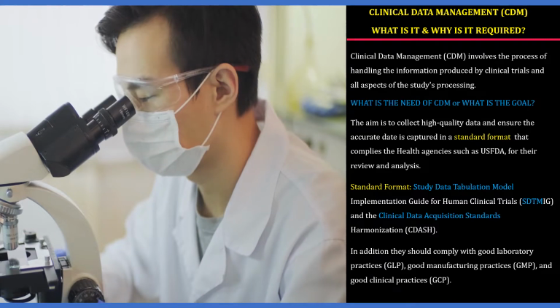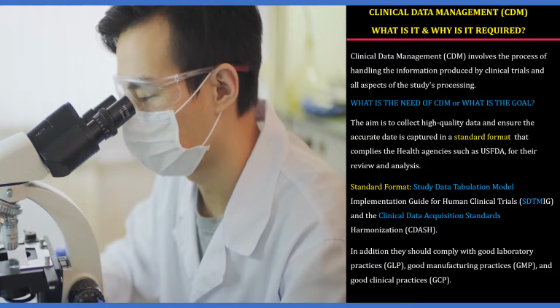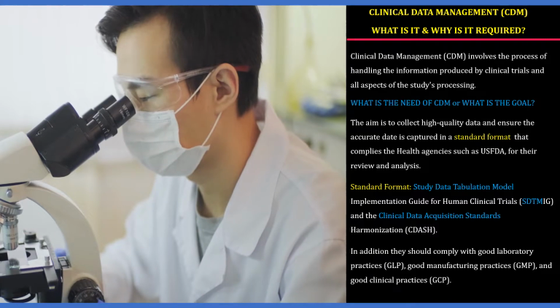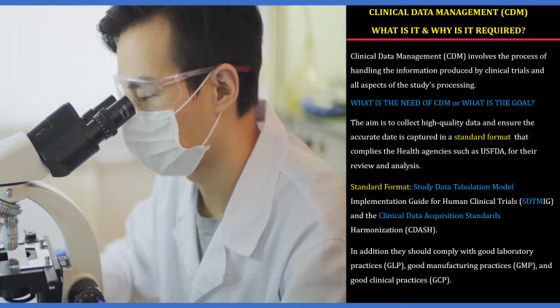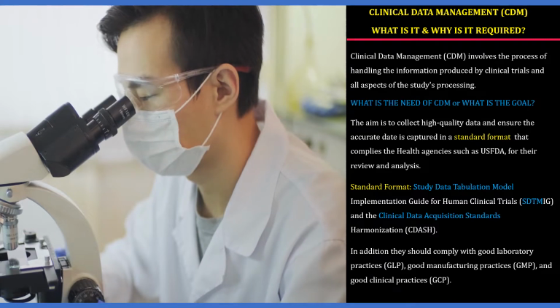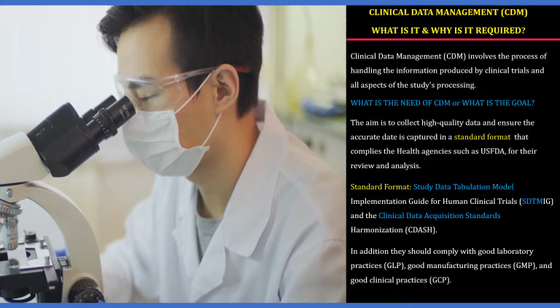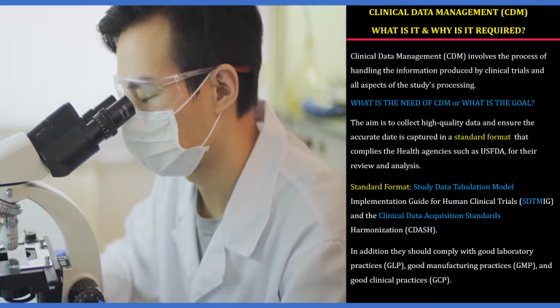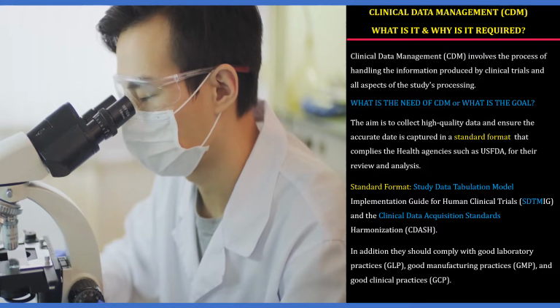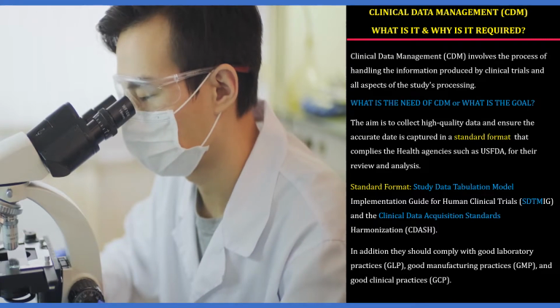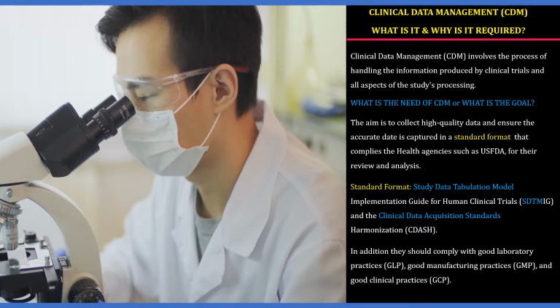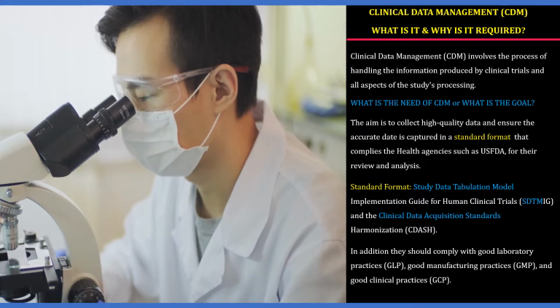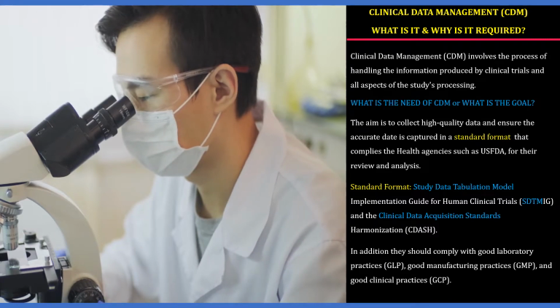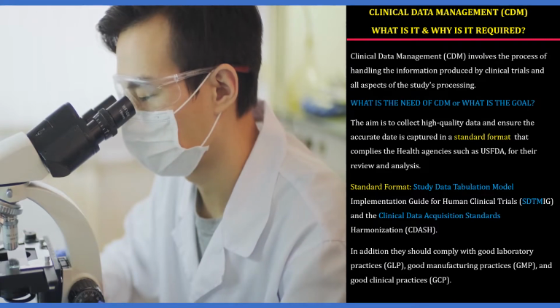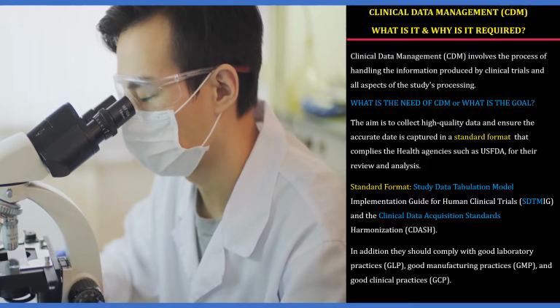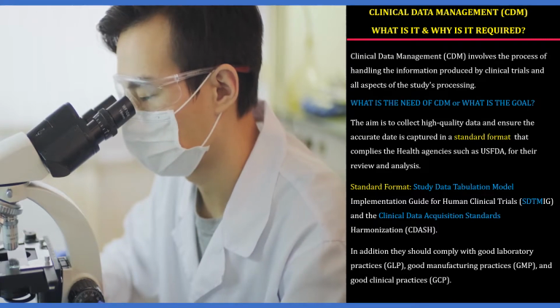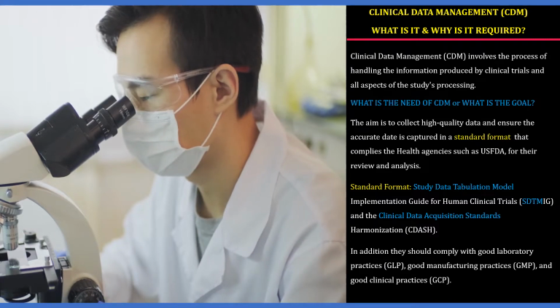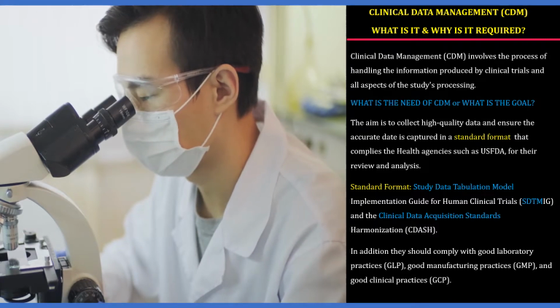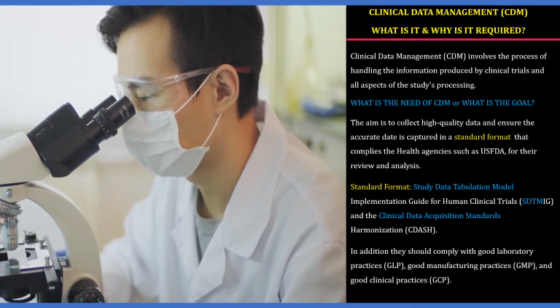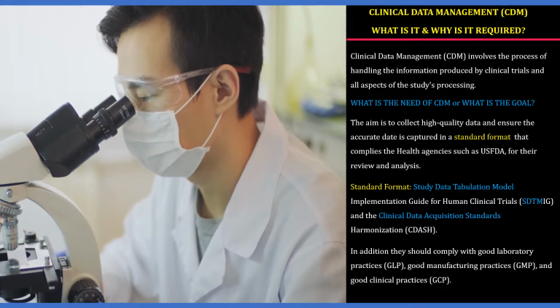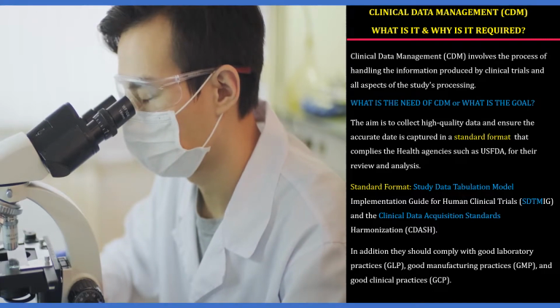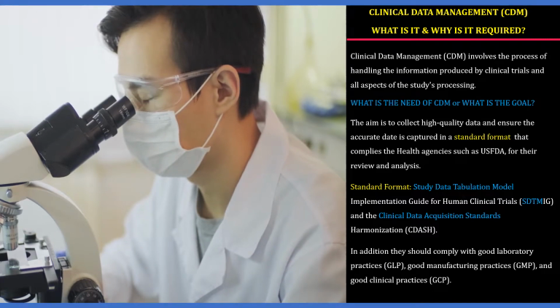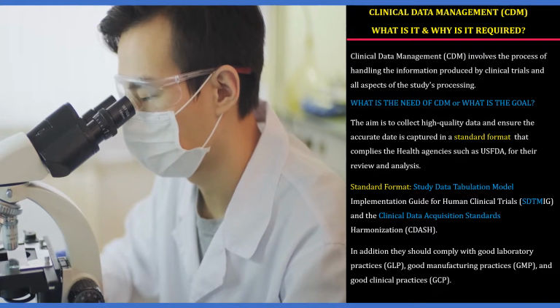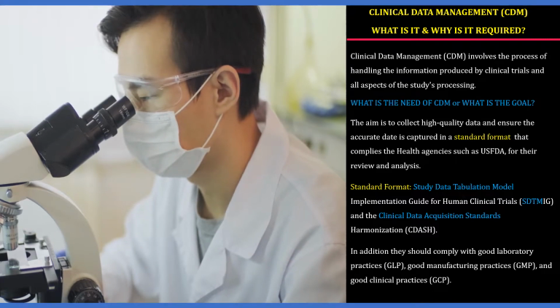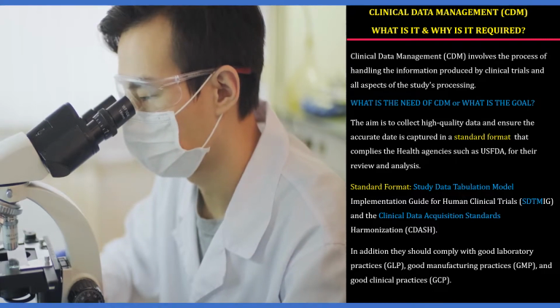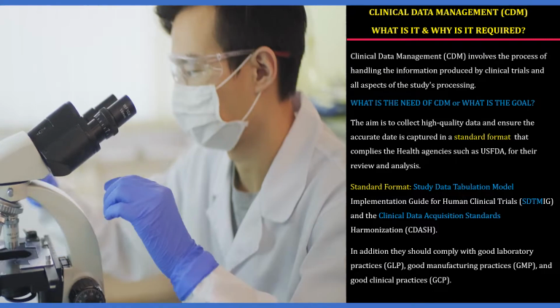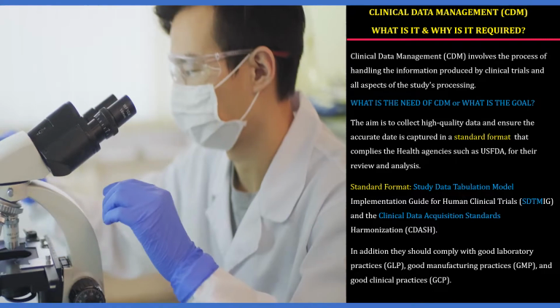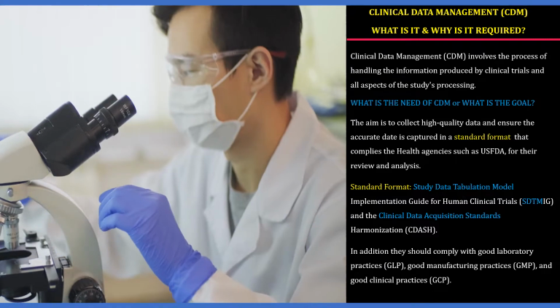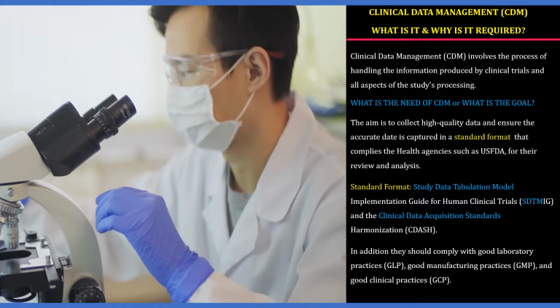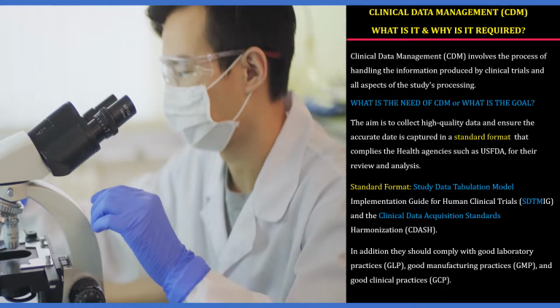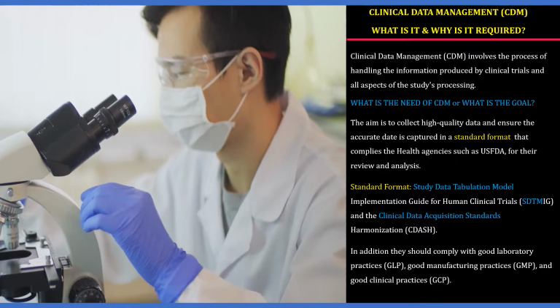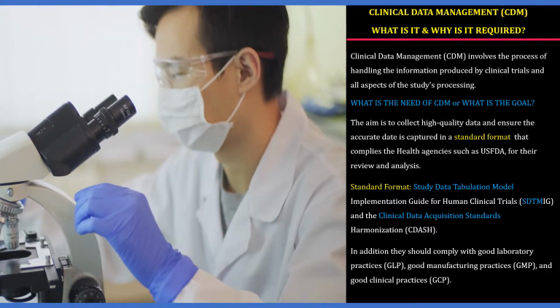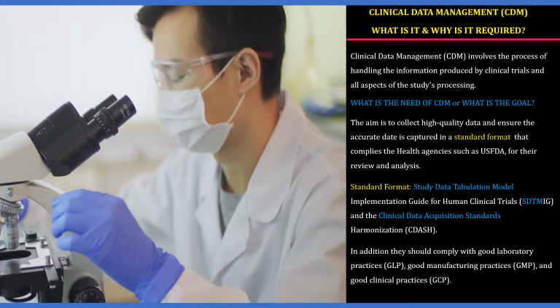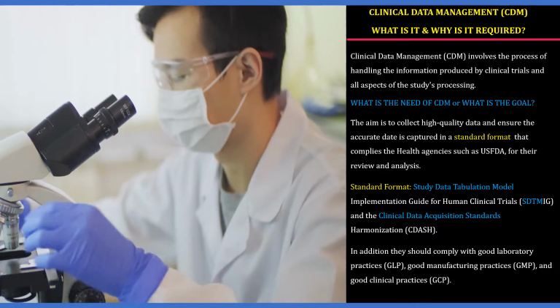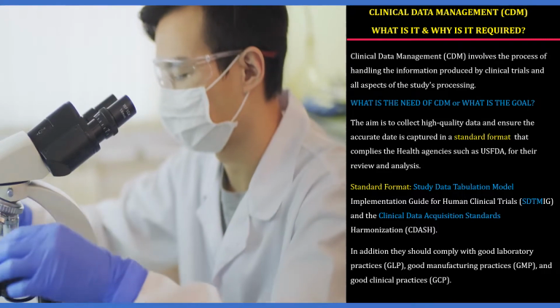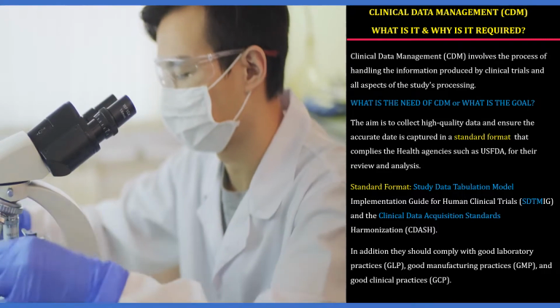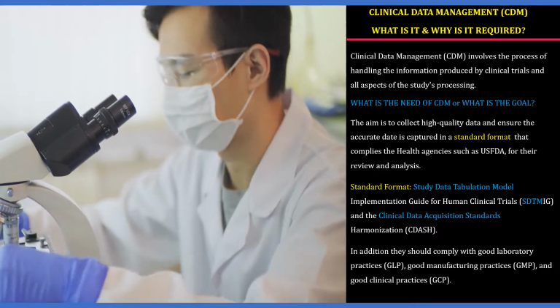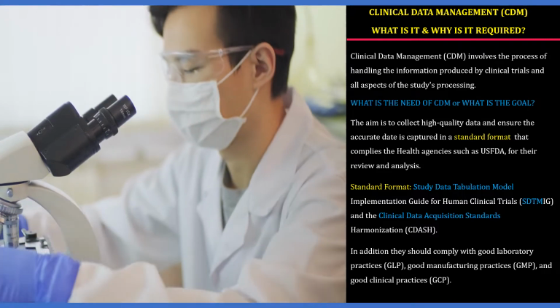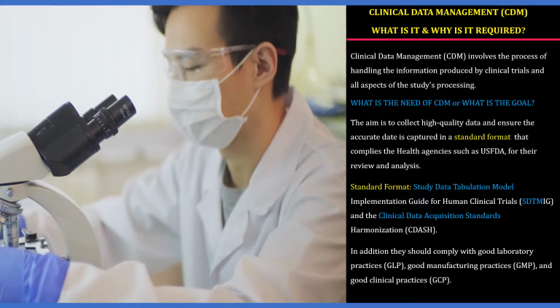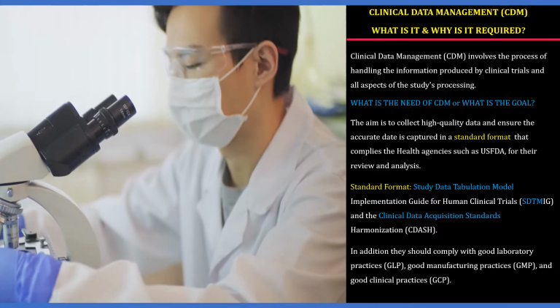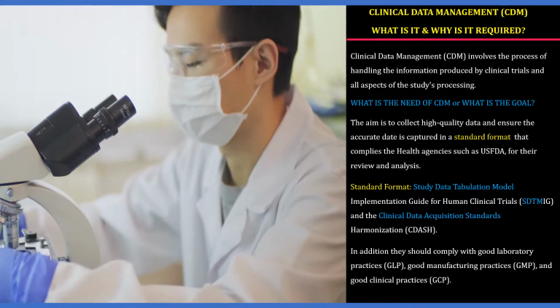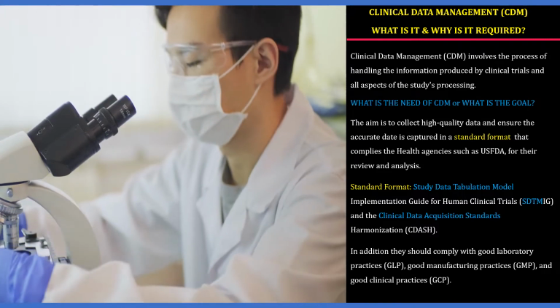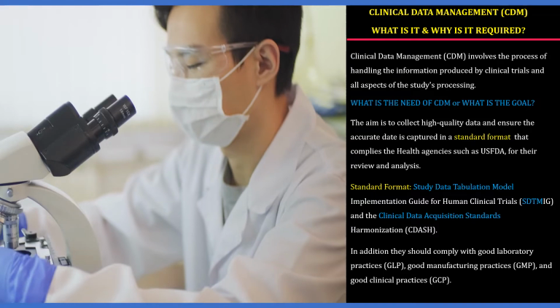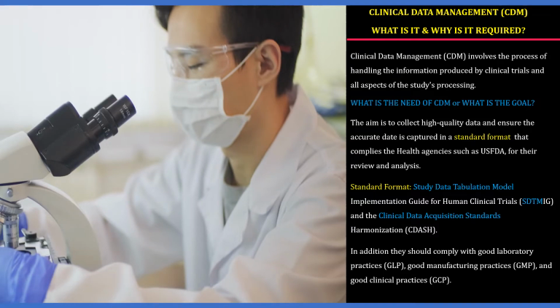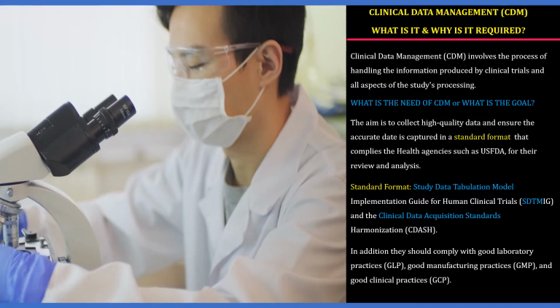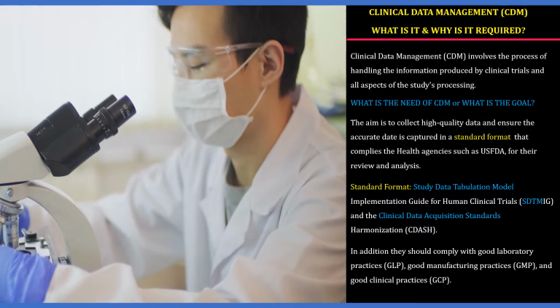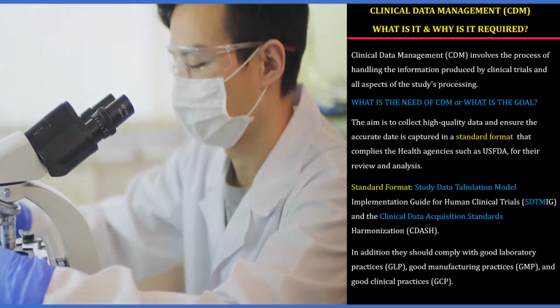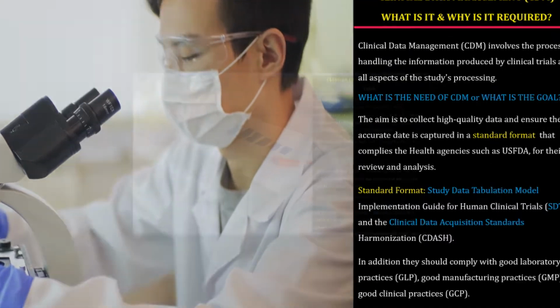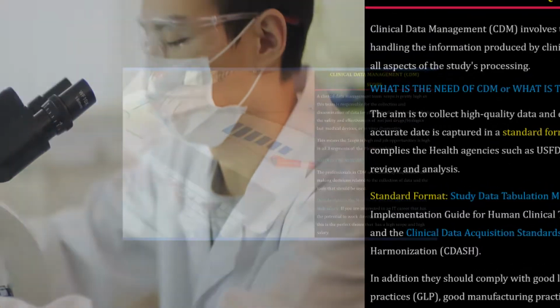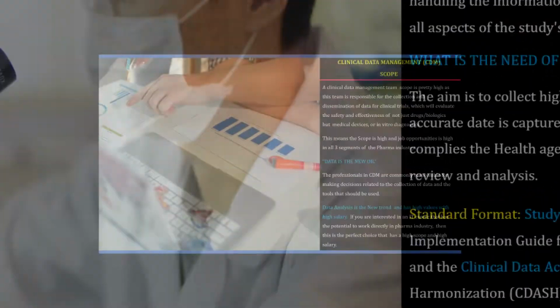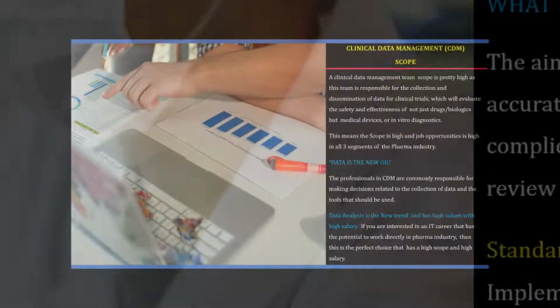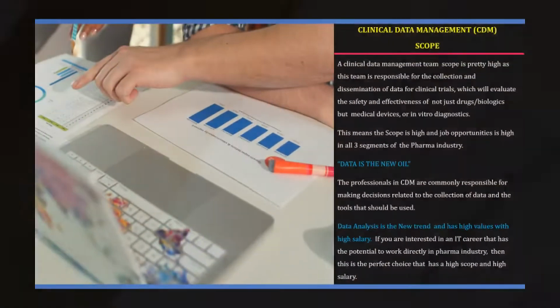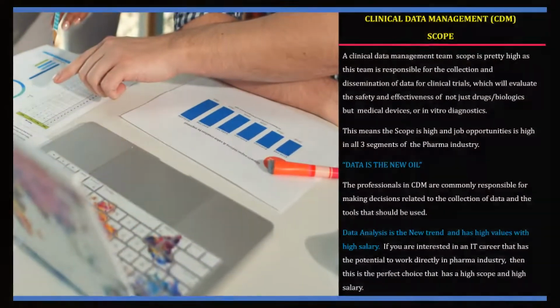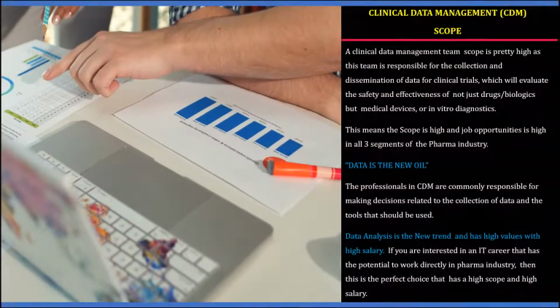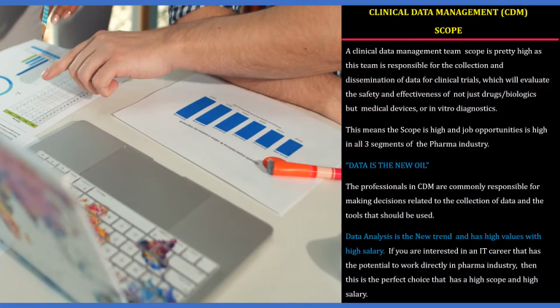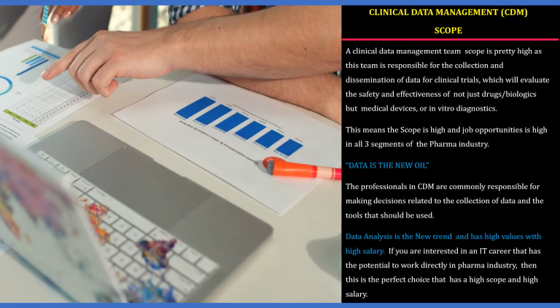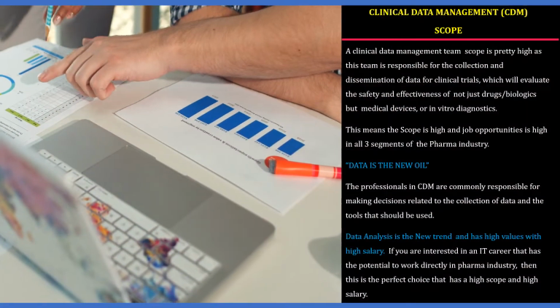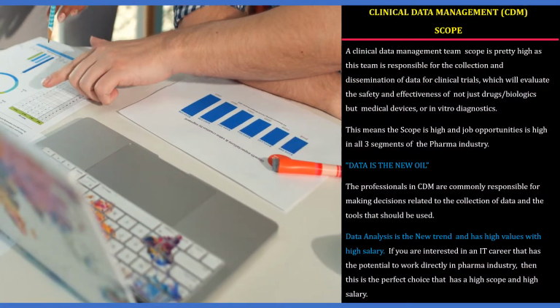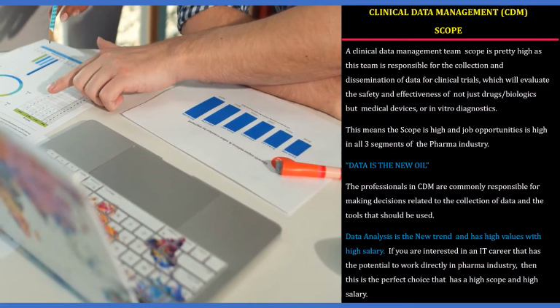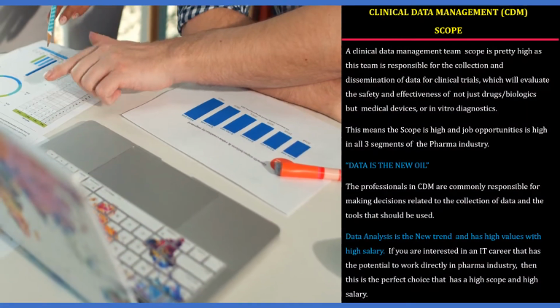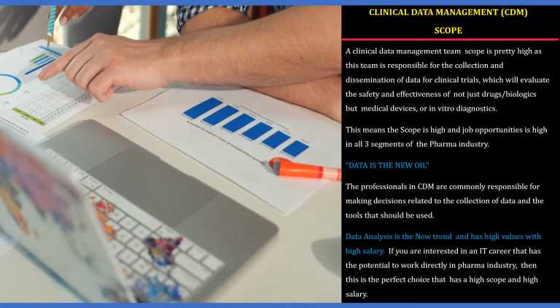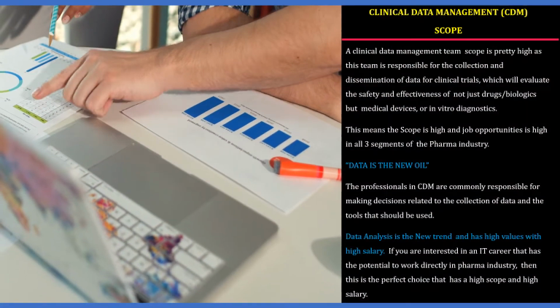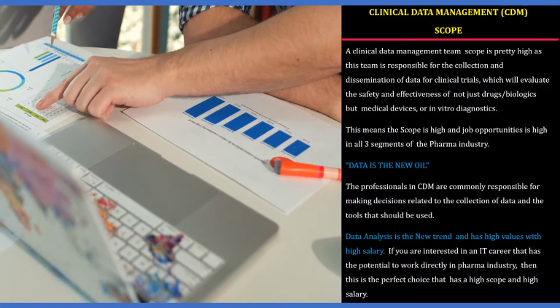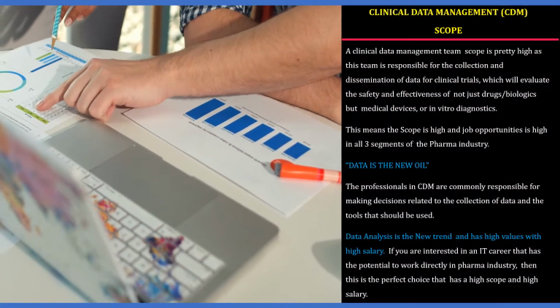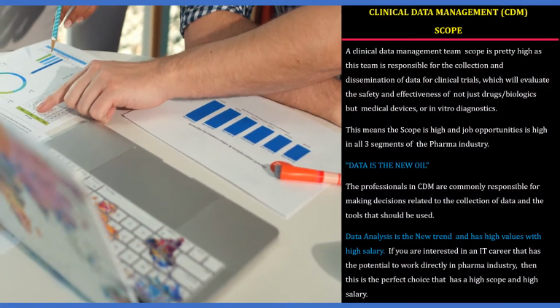The final dataset is captured in a standard format which complies with health agencies such as USFDA for their review and analysis. These standard formats ensure that data submissions can be more easily tracked and reviewed.